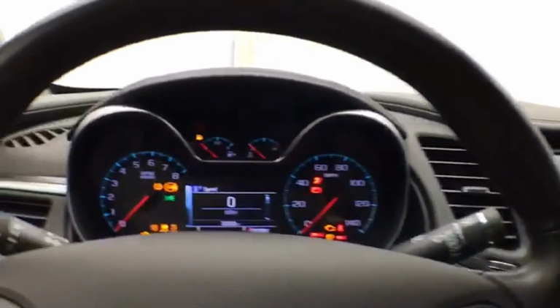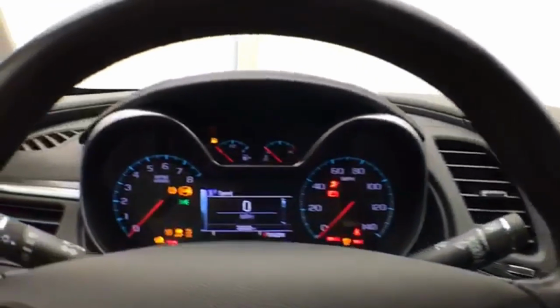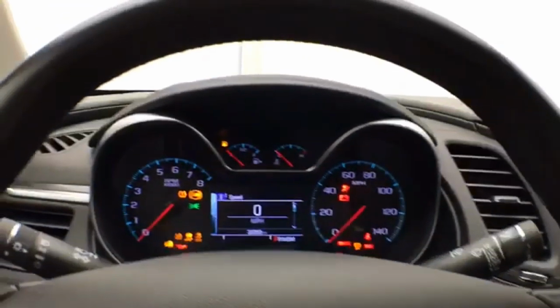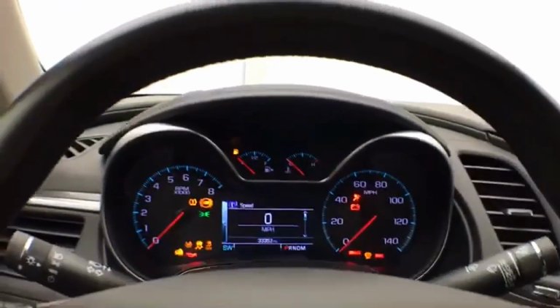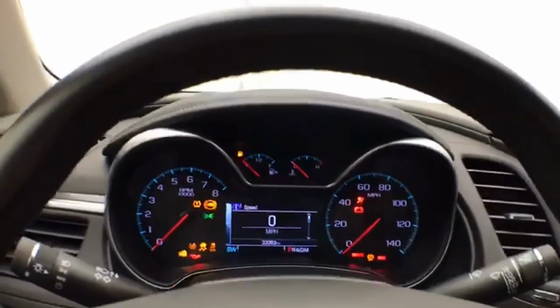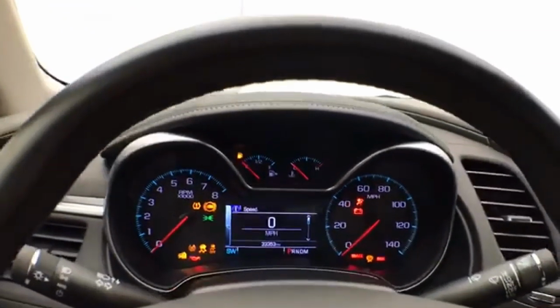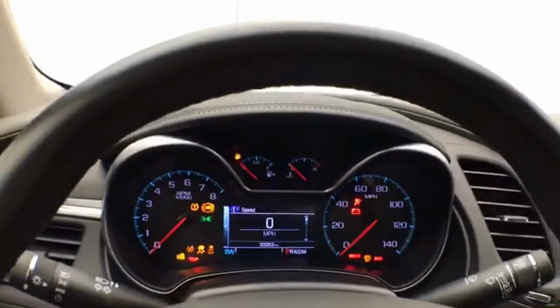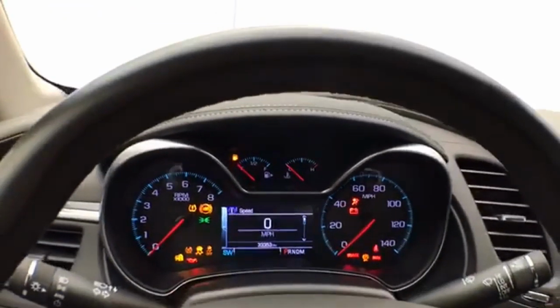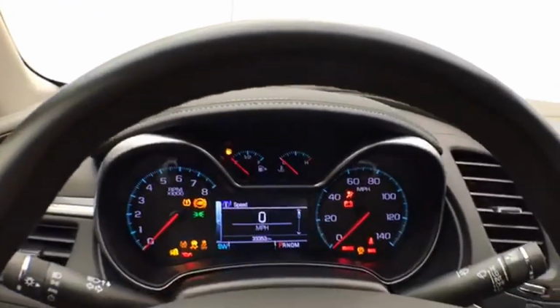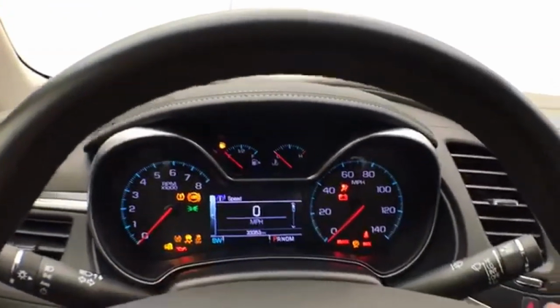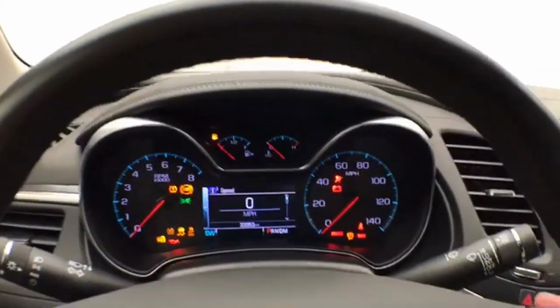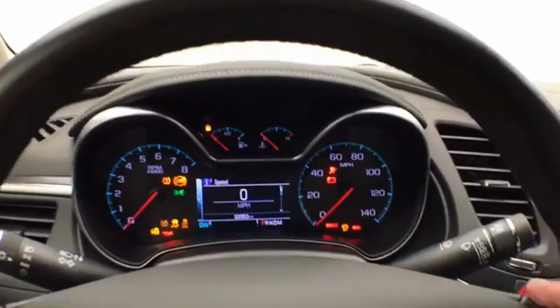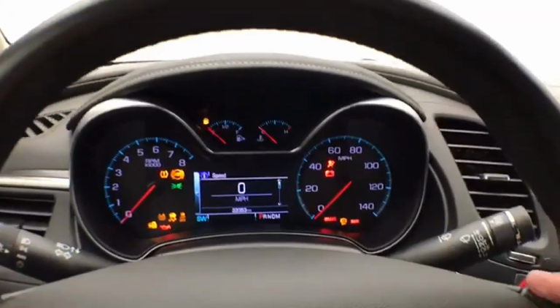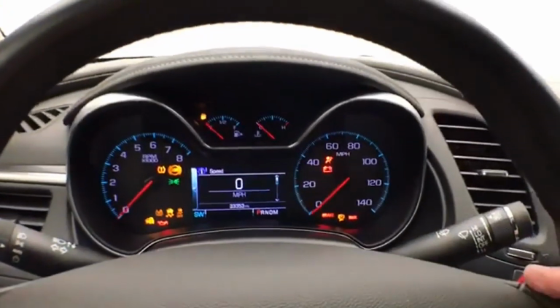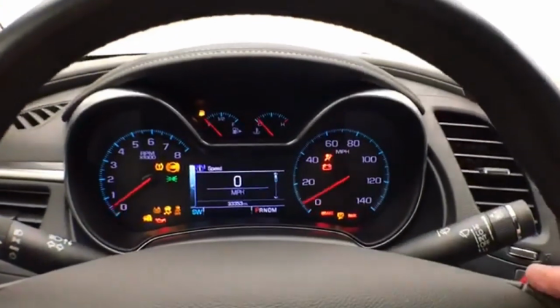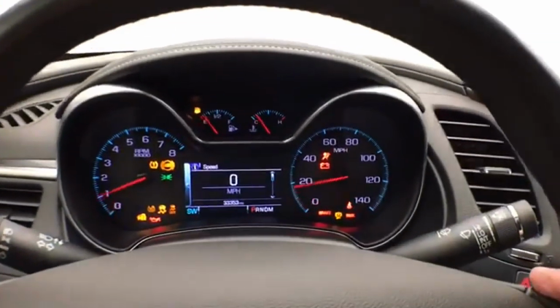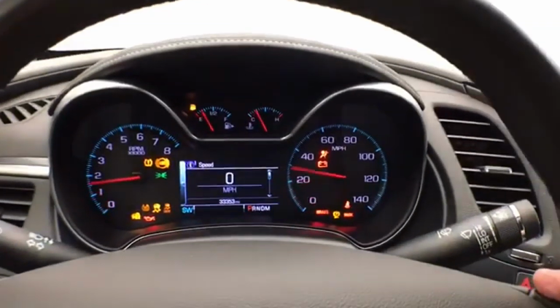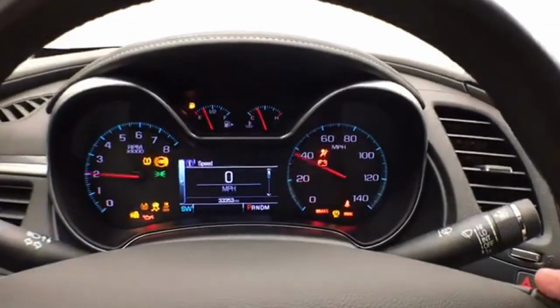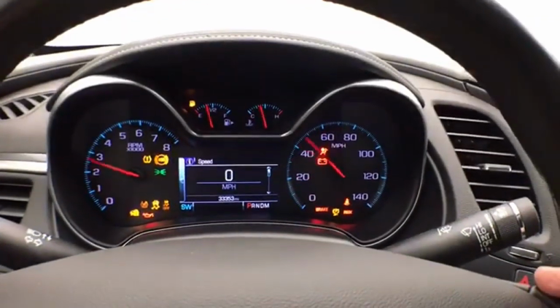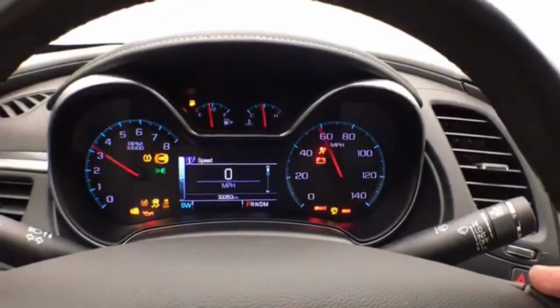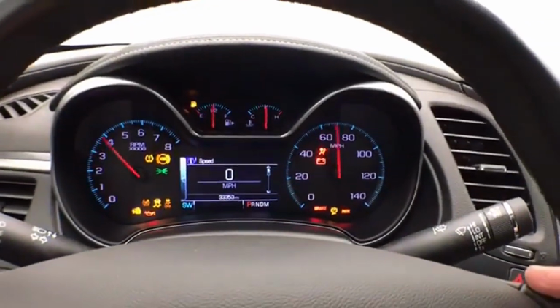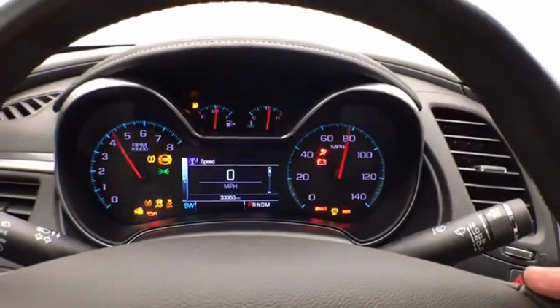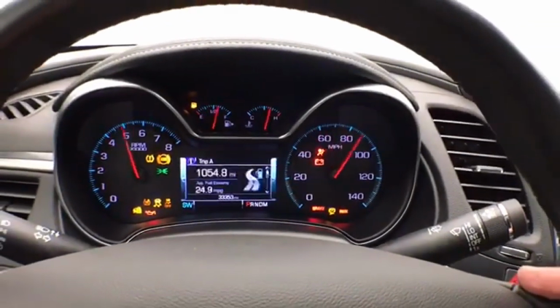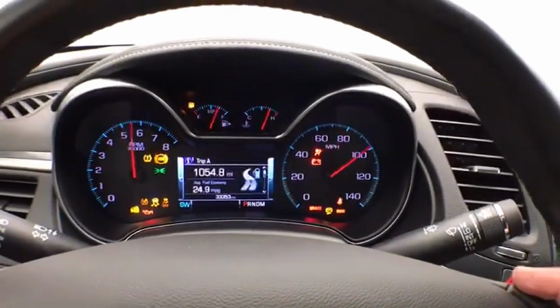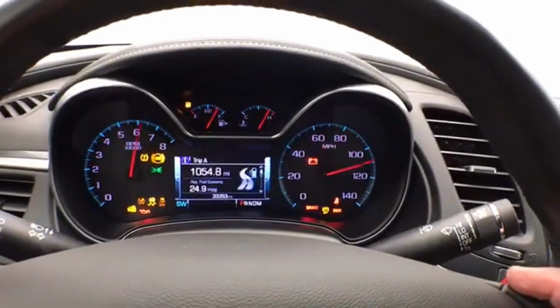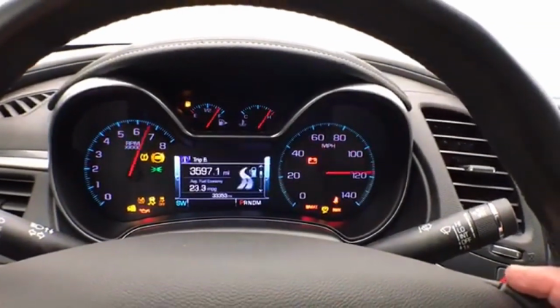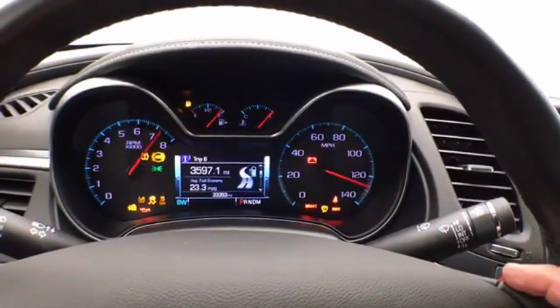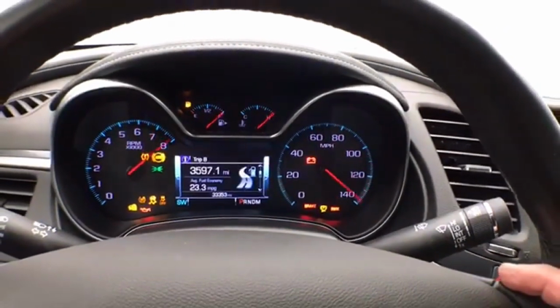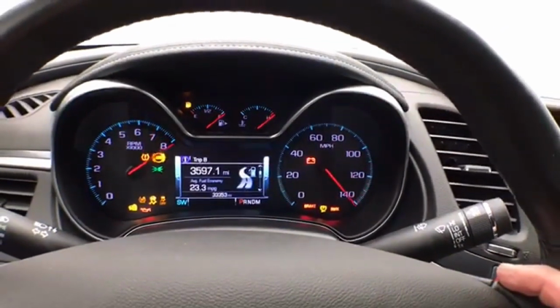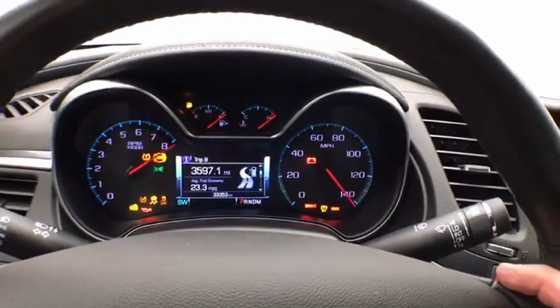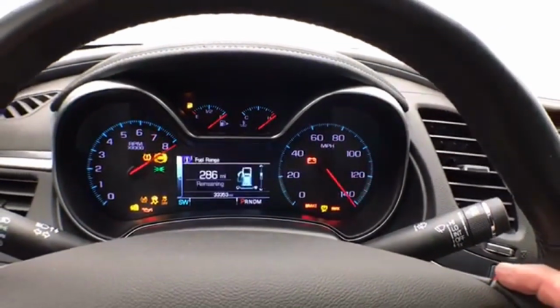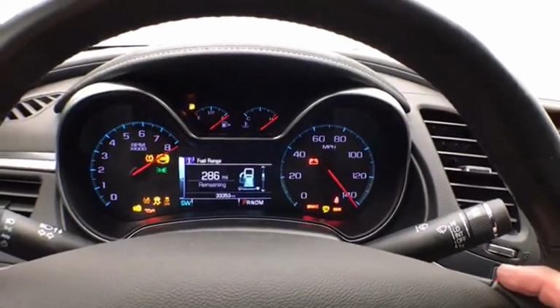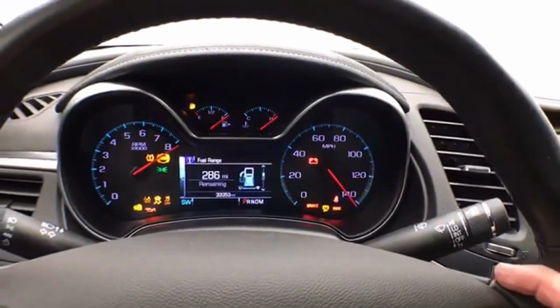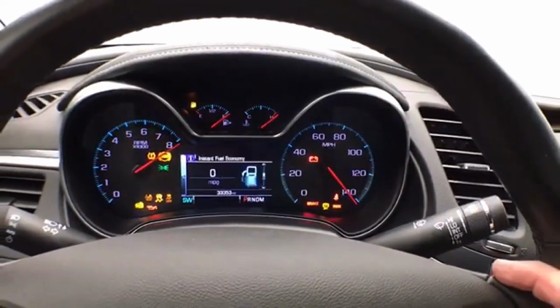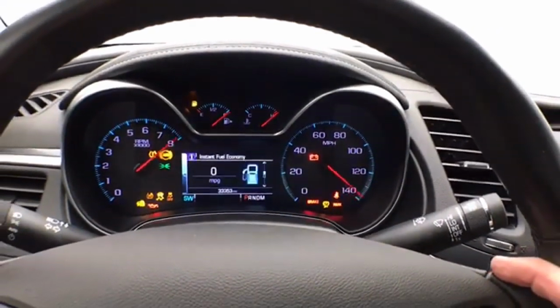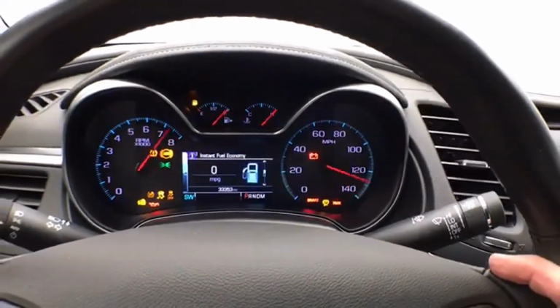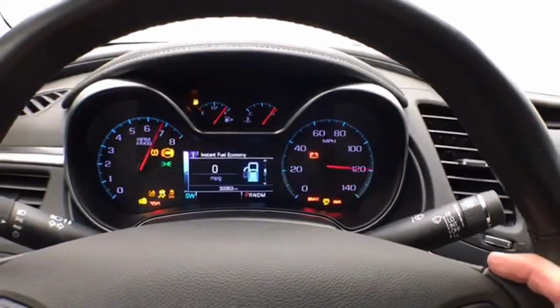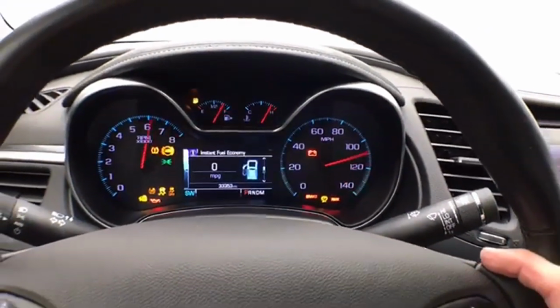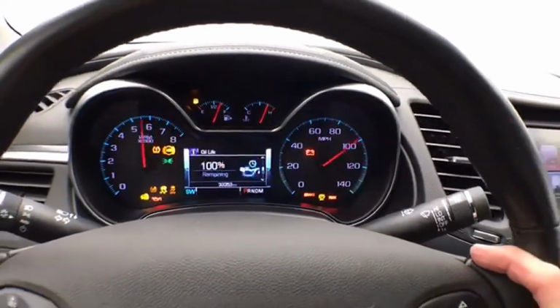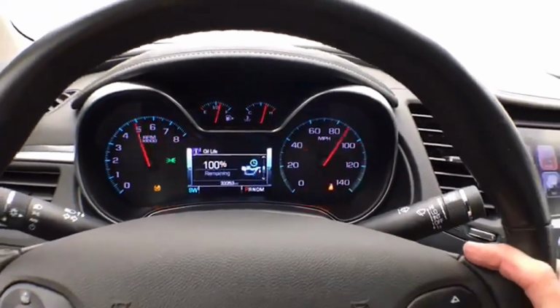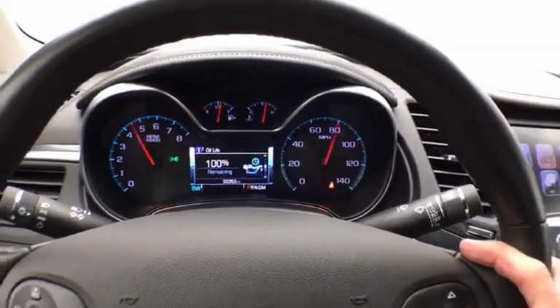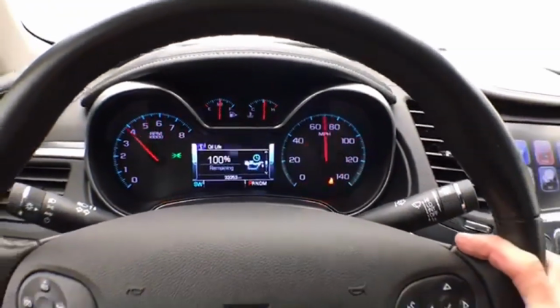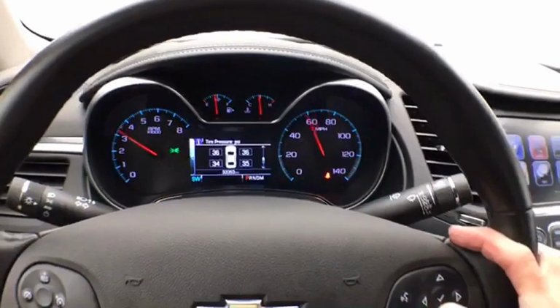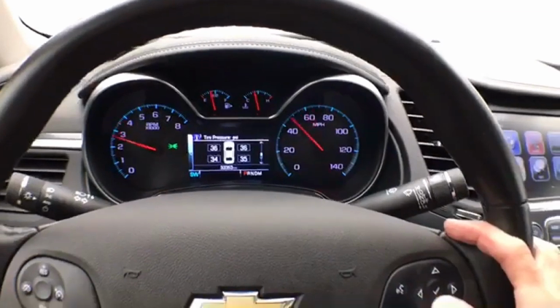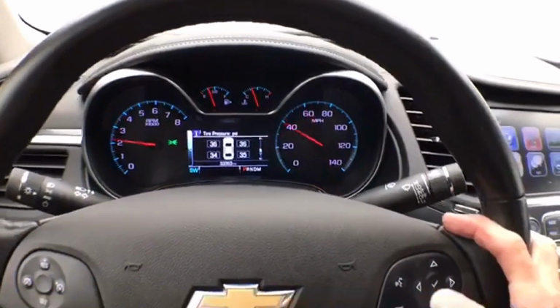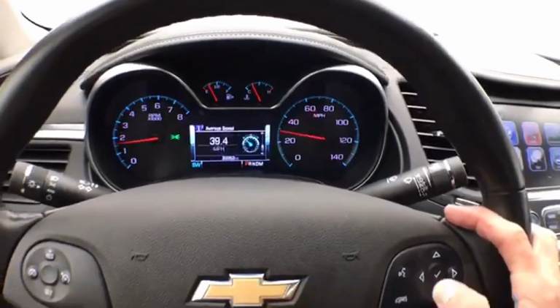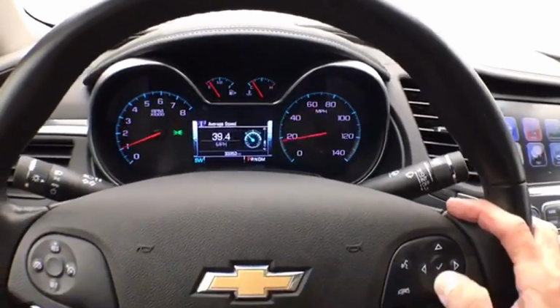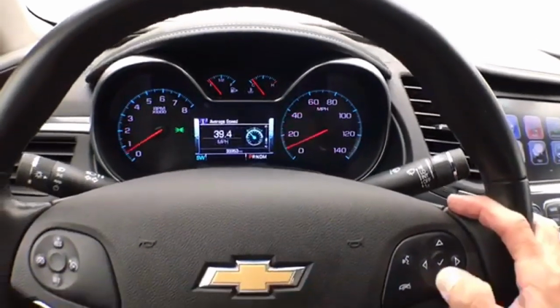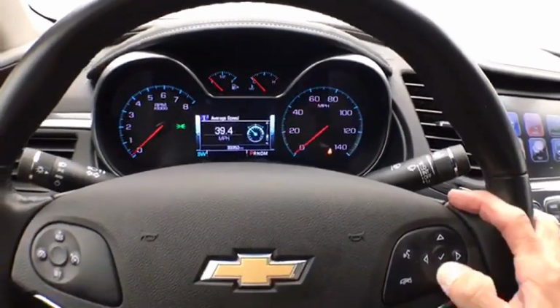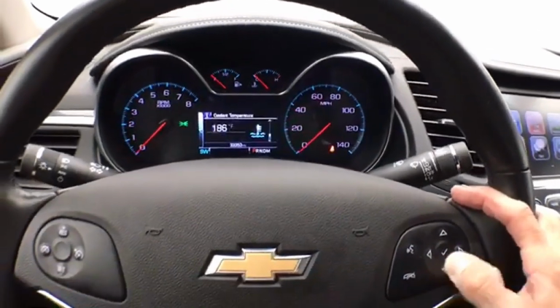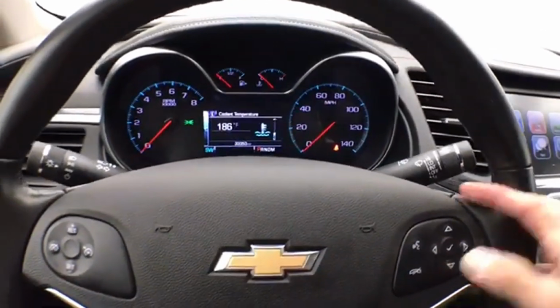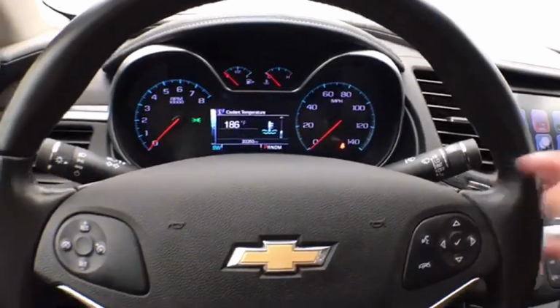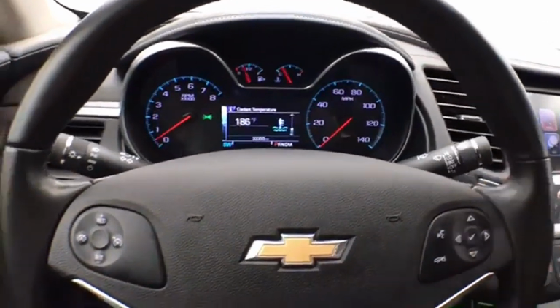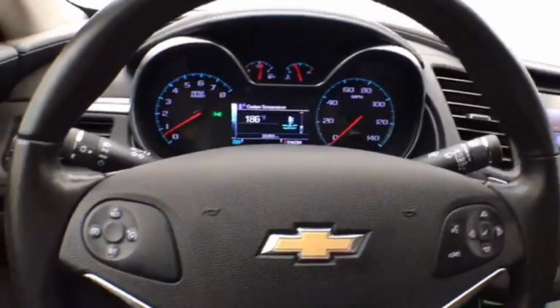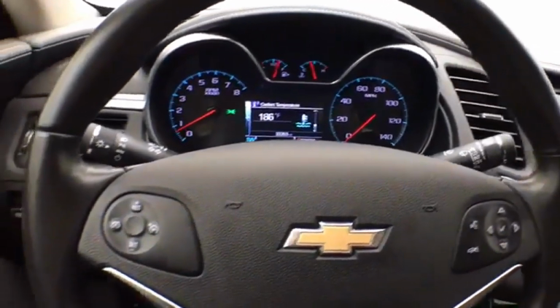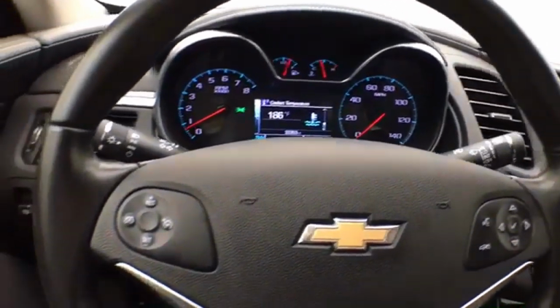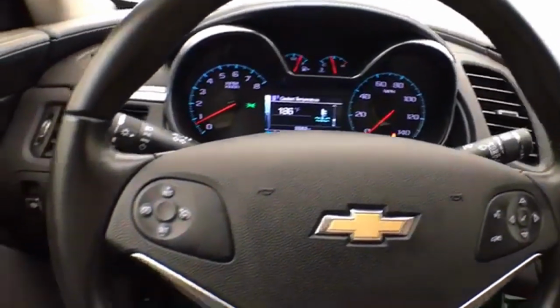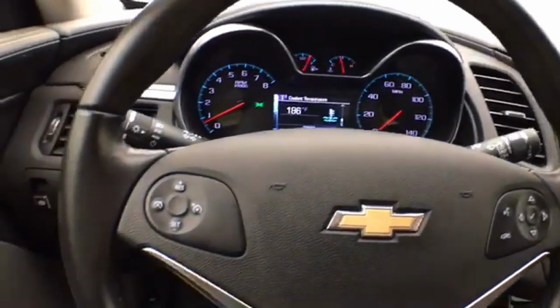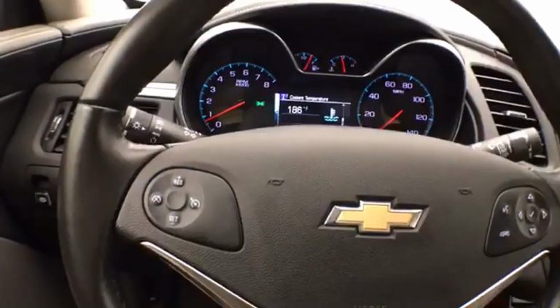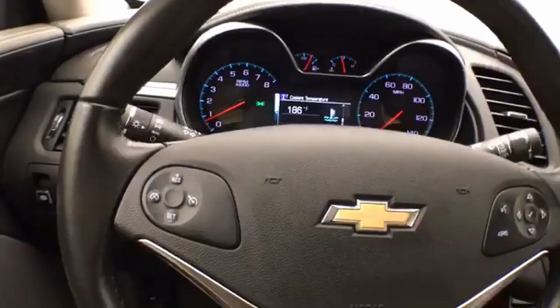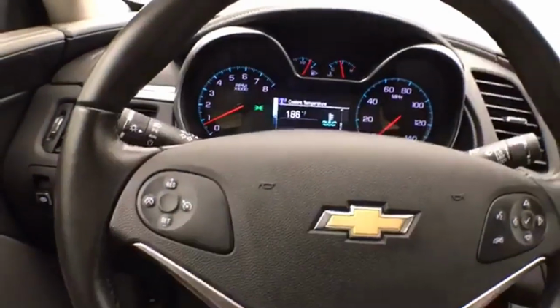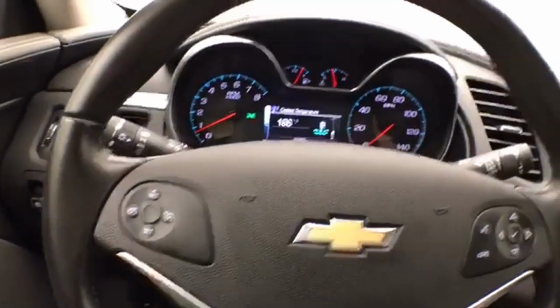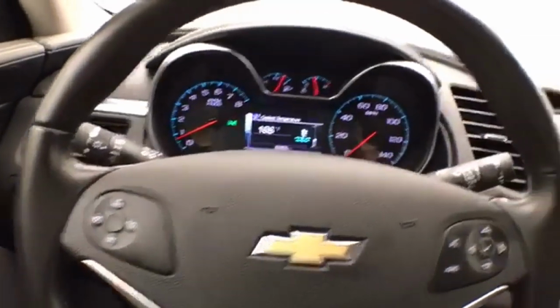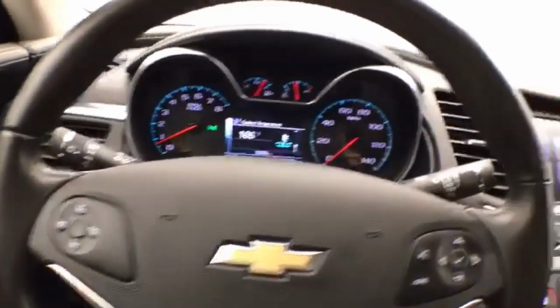Large, easy-to-read gauges with a driver information system, controlled by buttons on the steering wheel, along with cruise control.